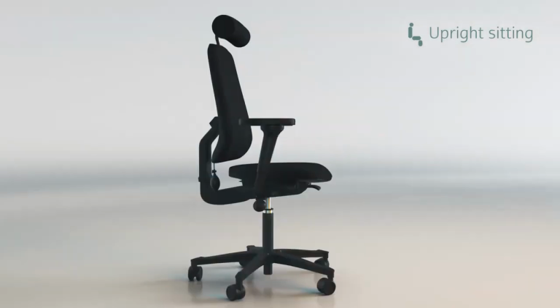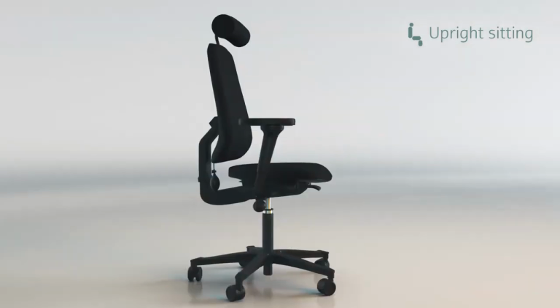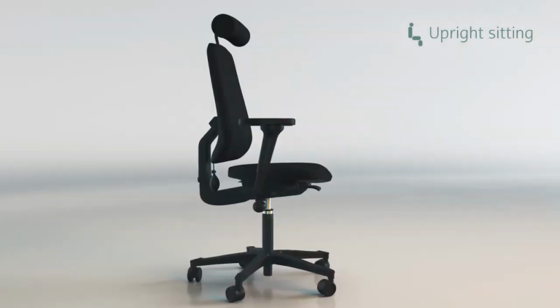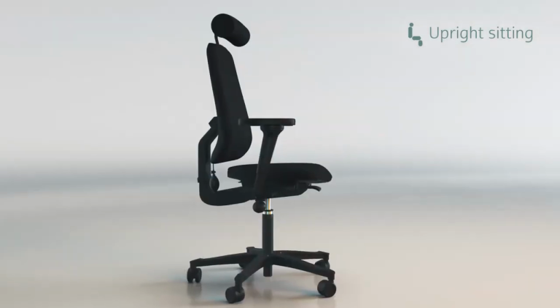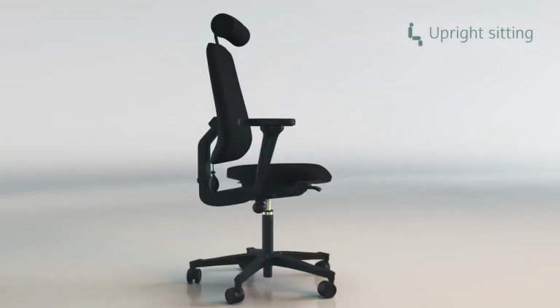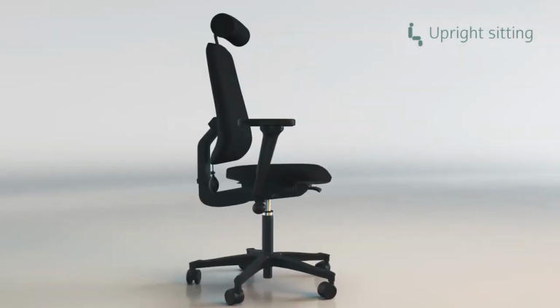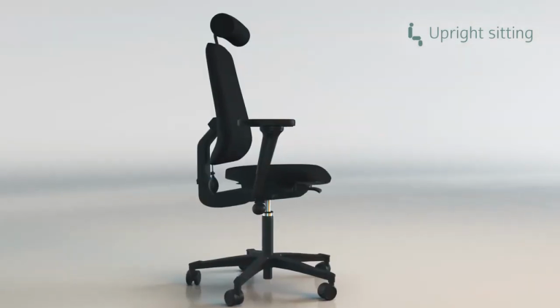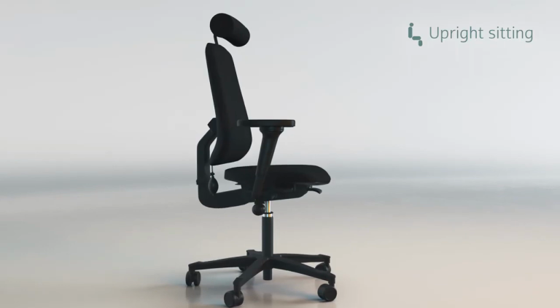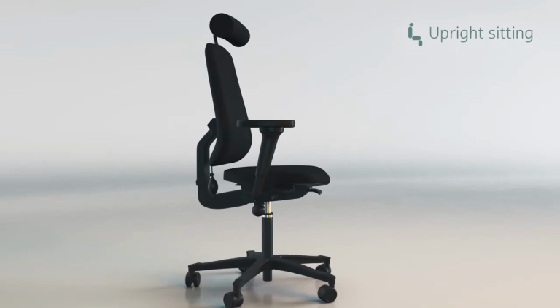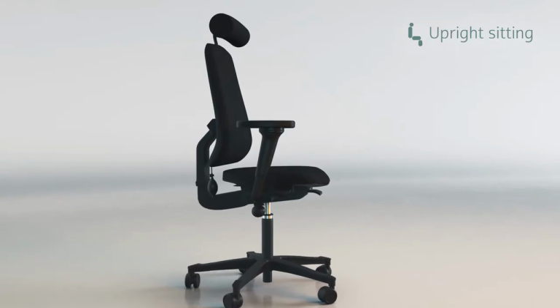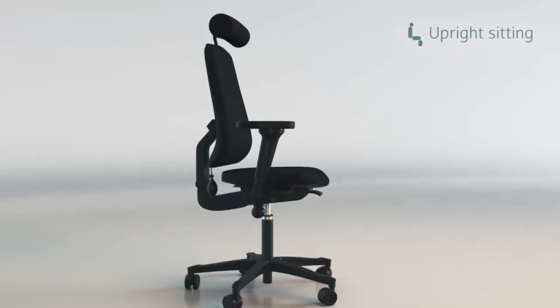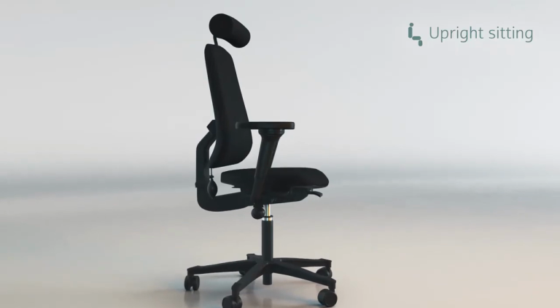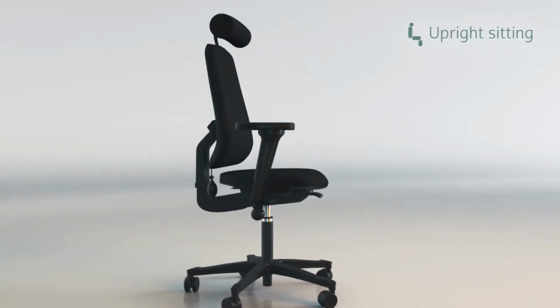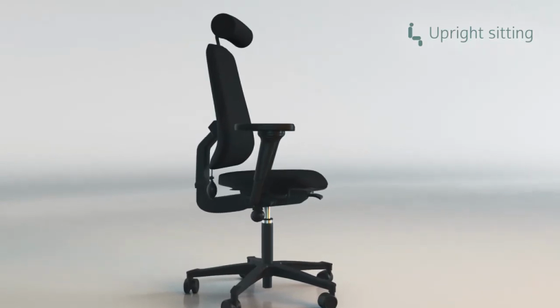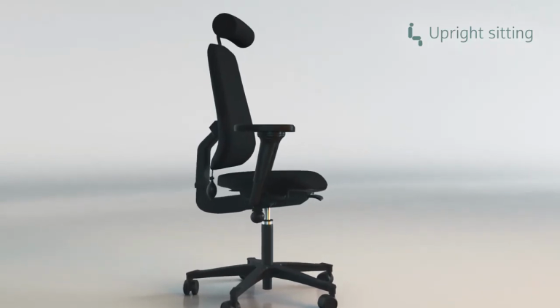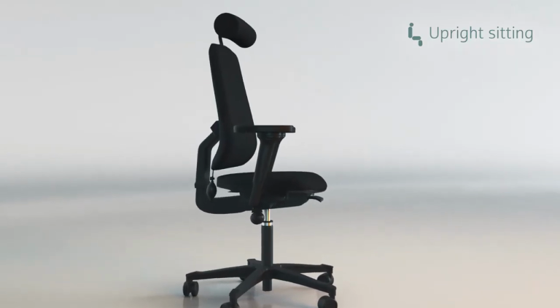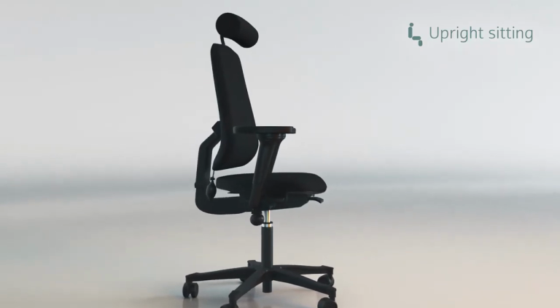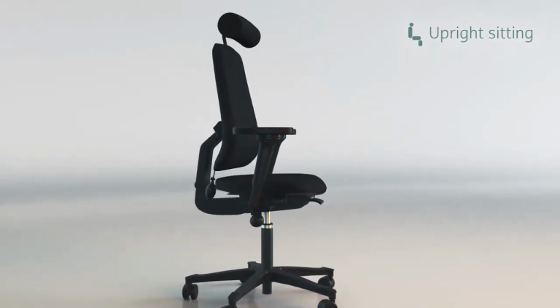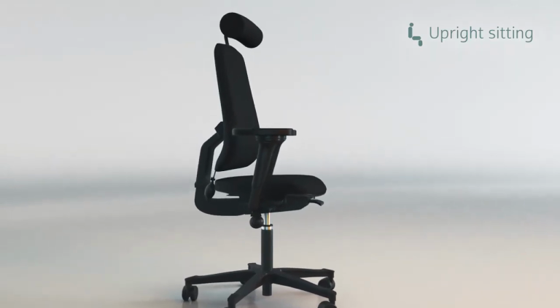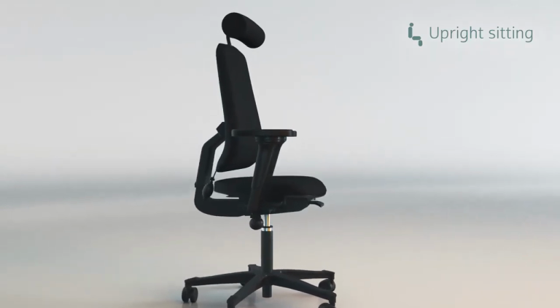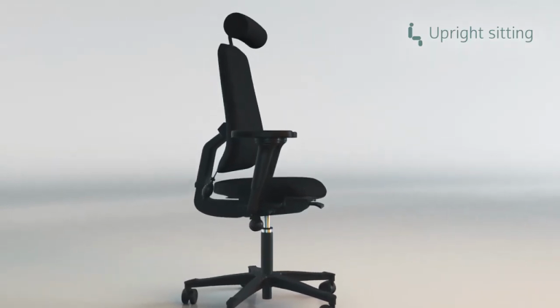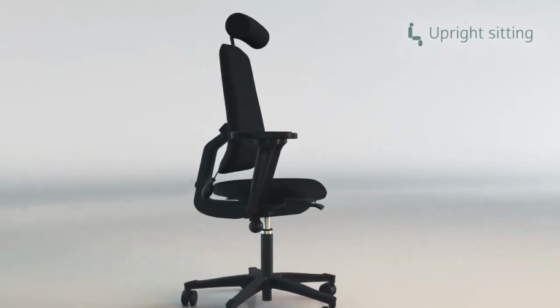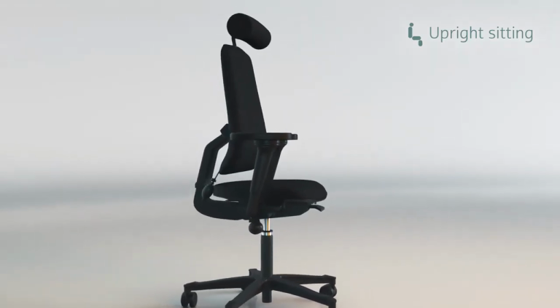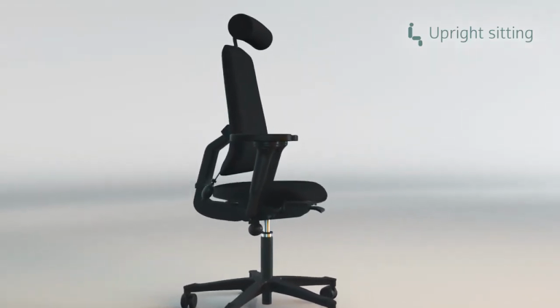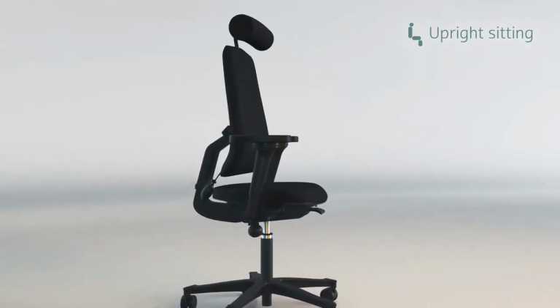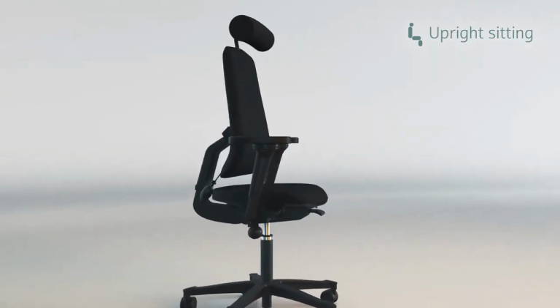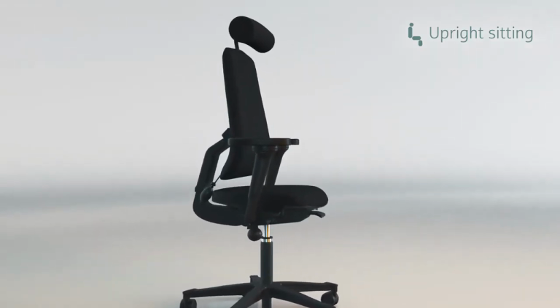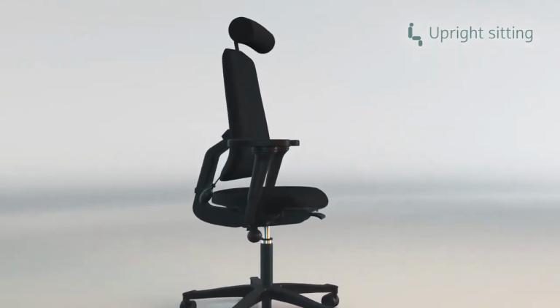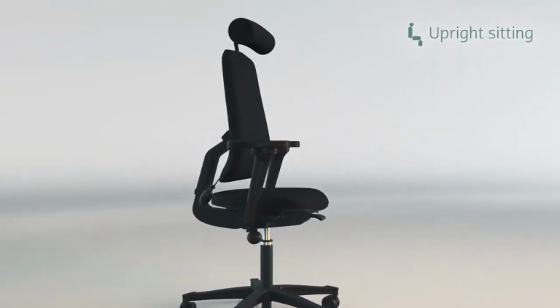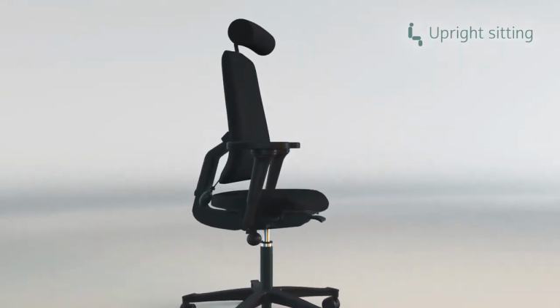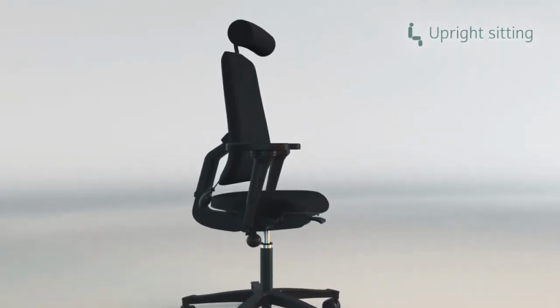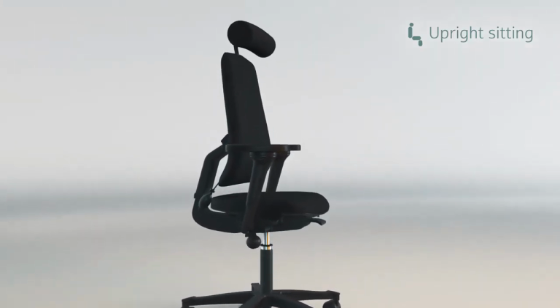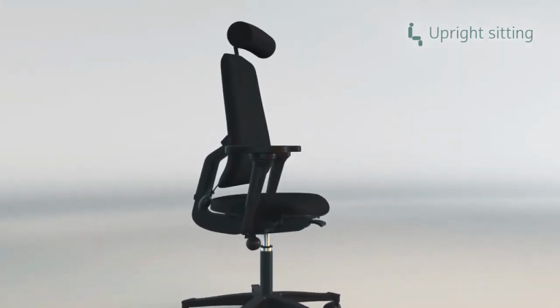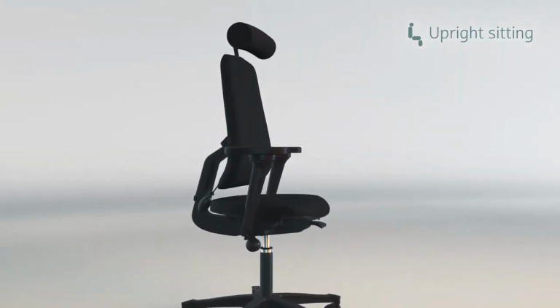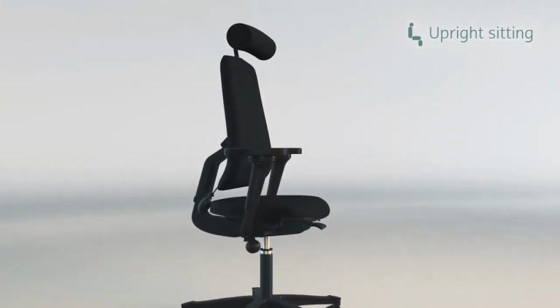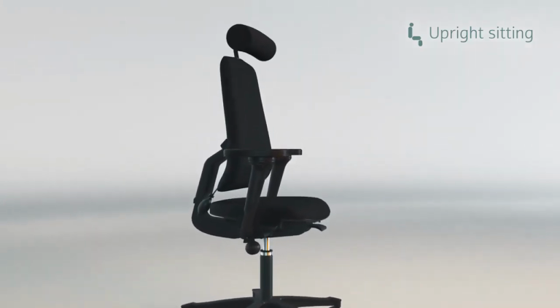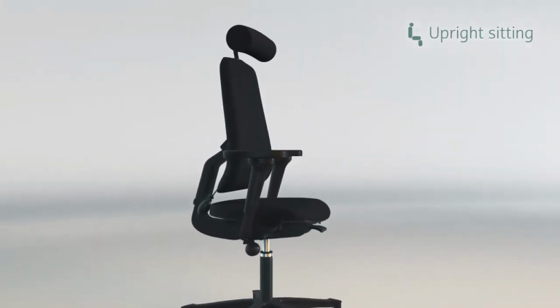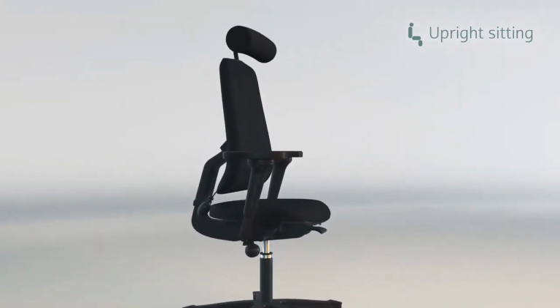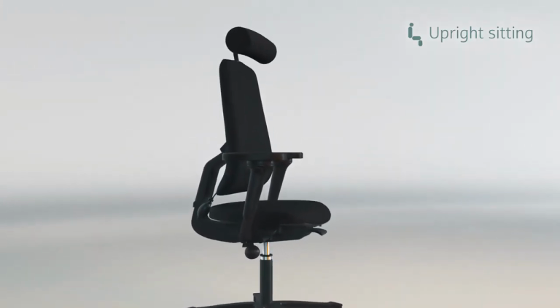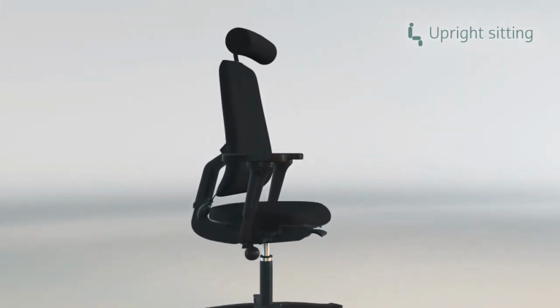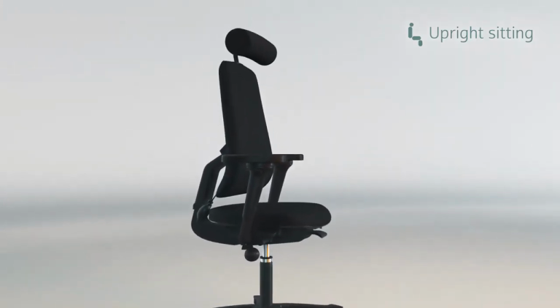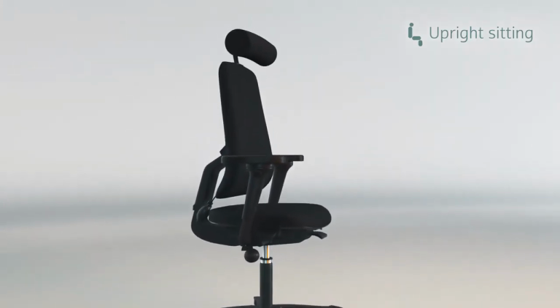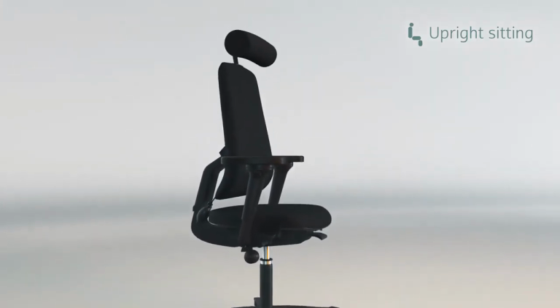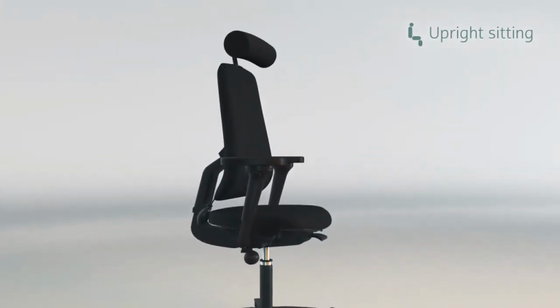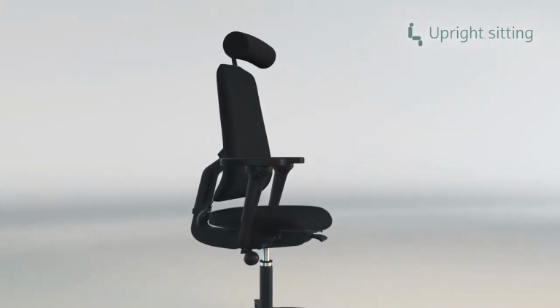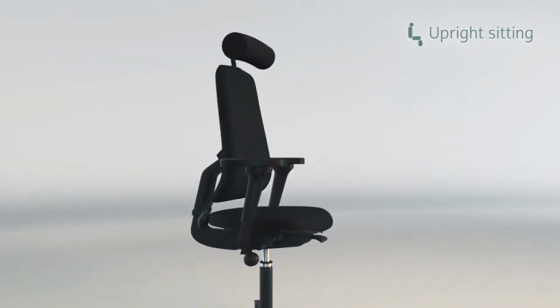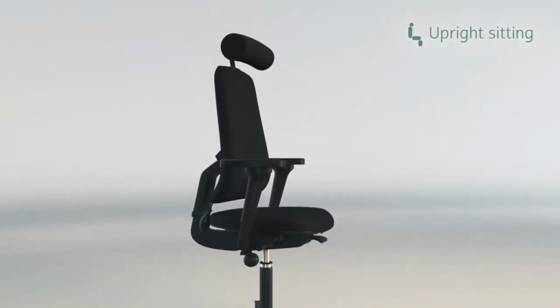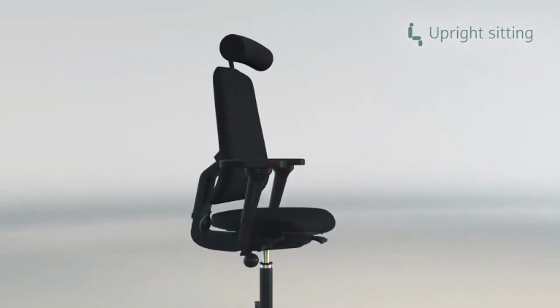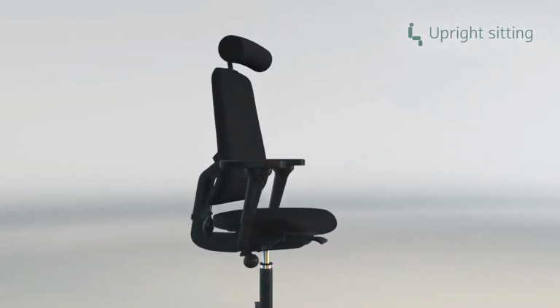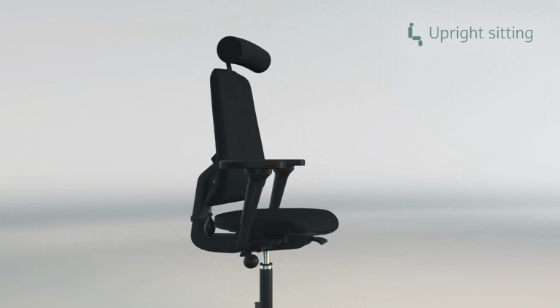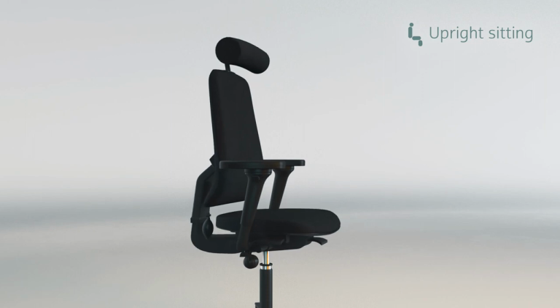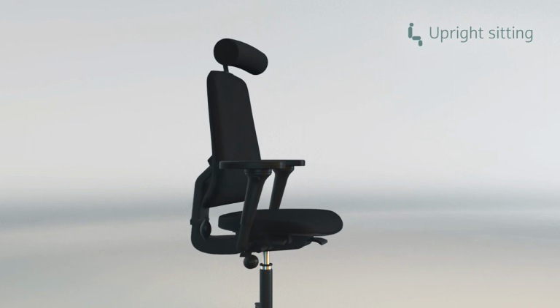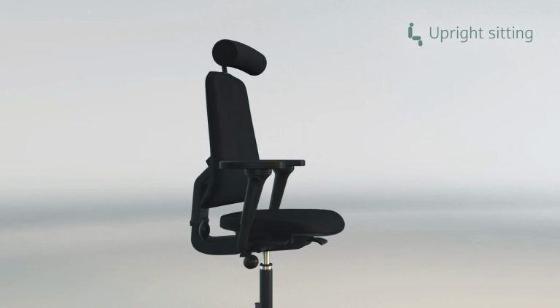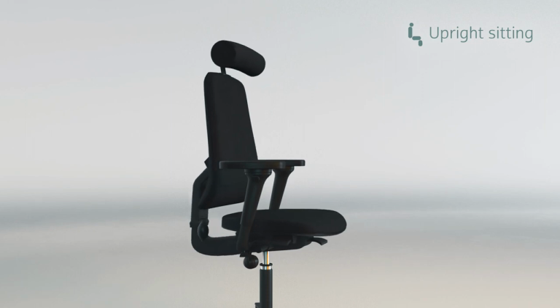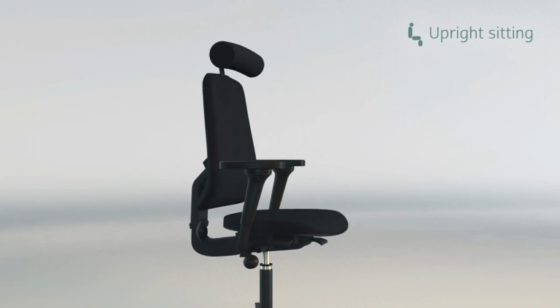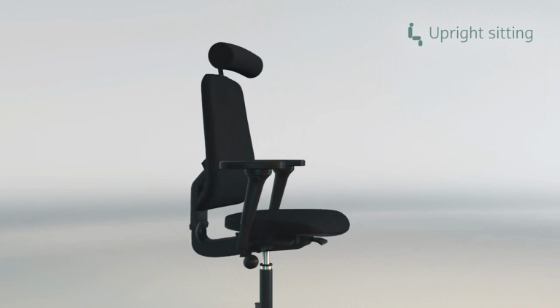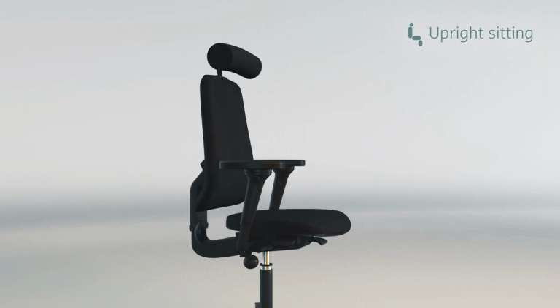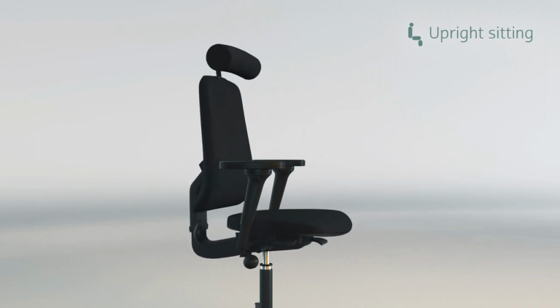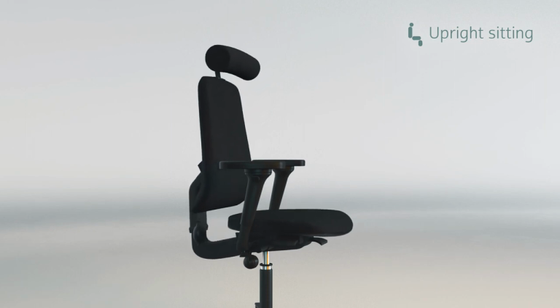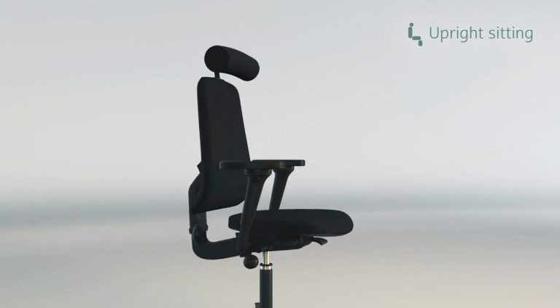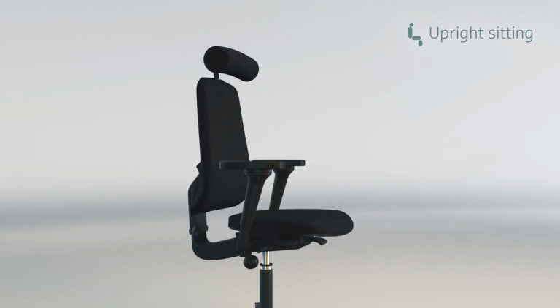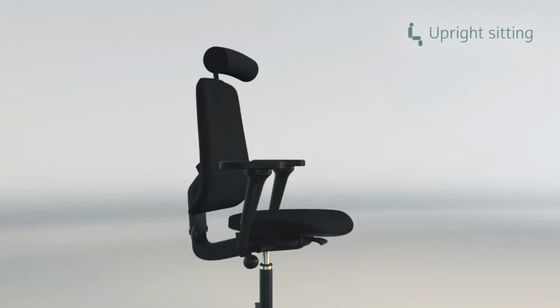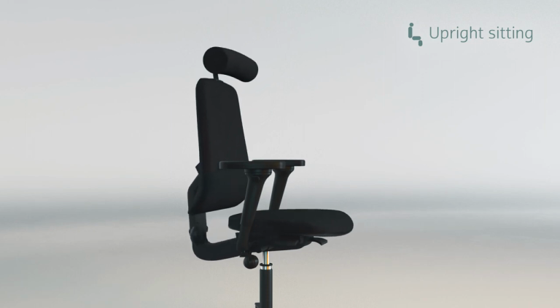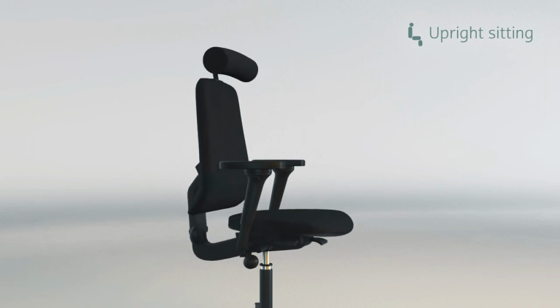The seat depth adjustment, together with the unique design of the back, allows the backrest to slide over the seat.